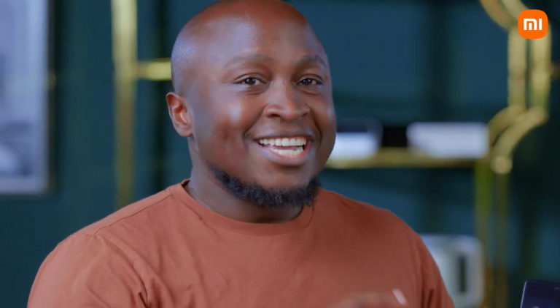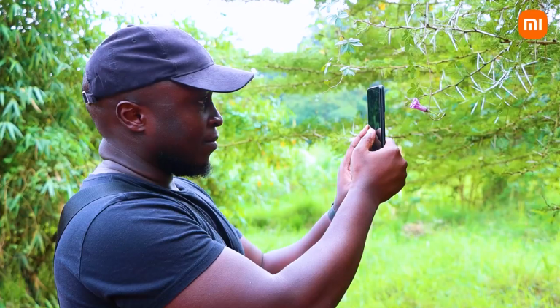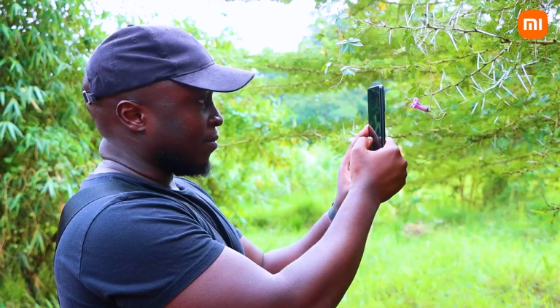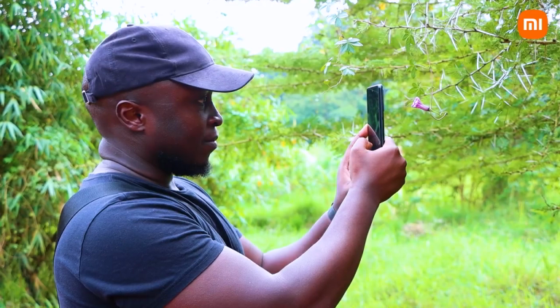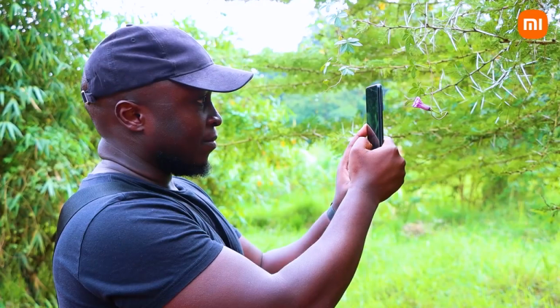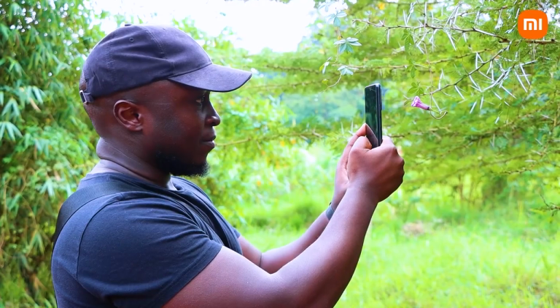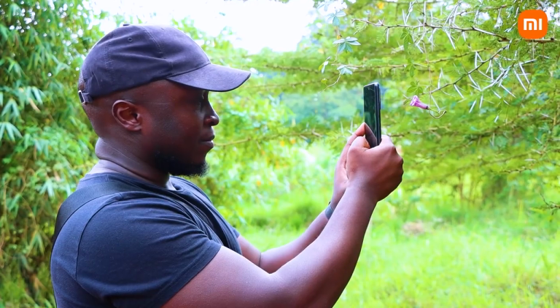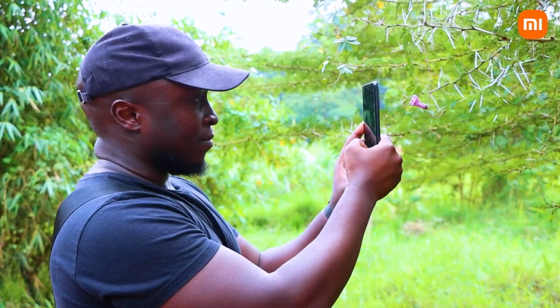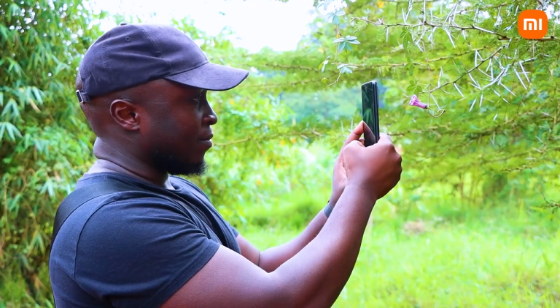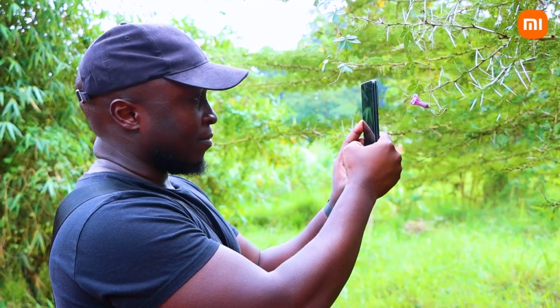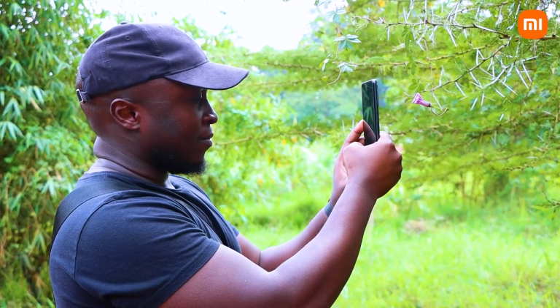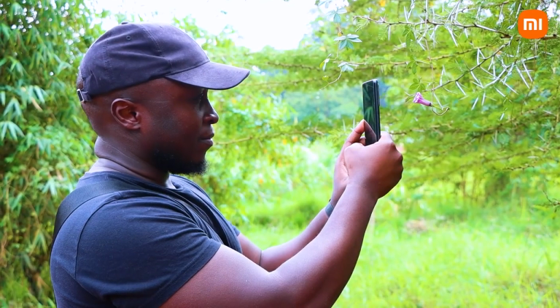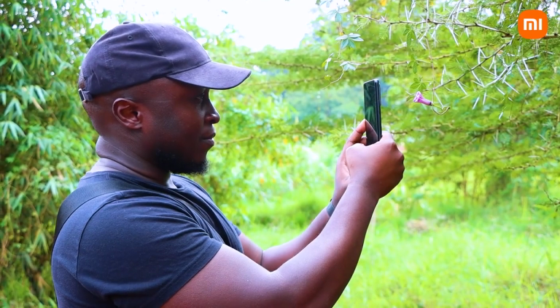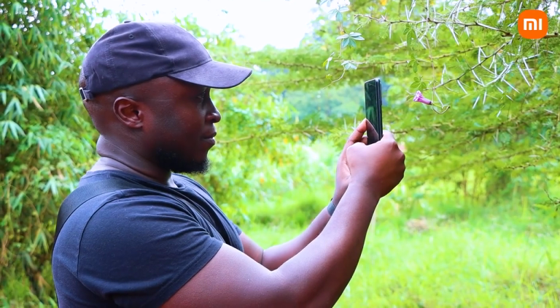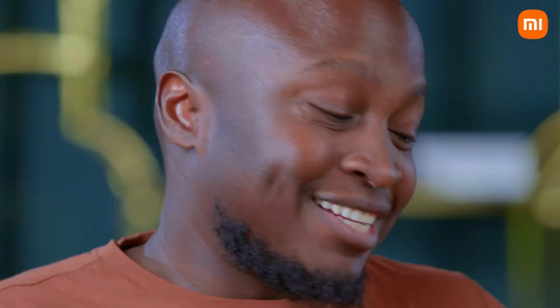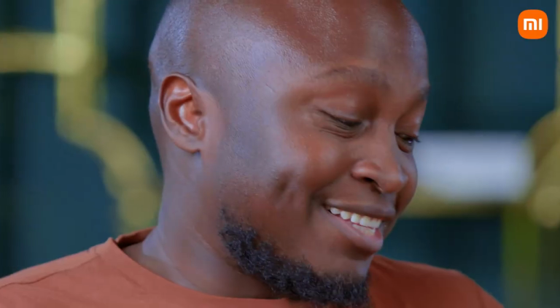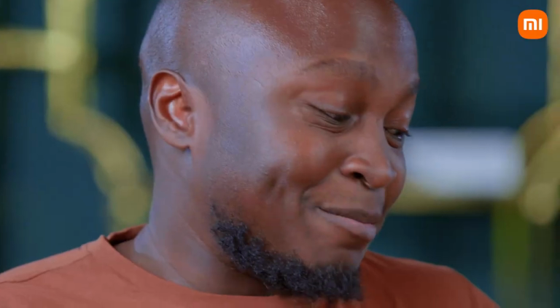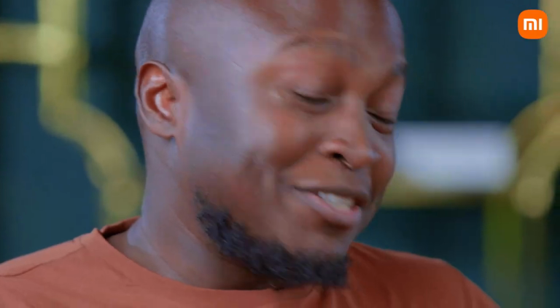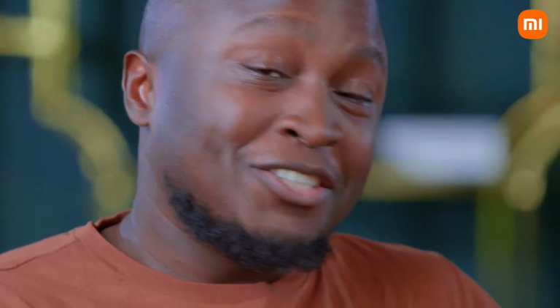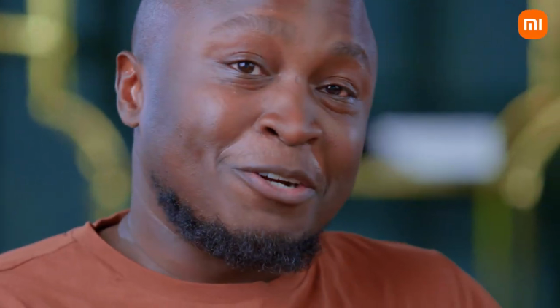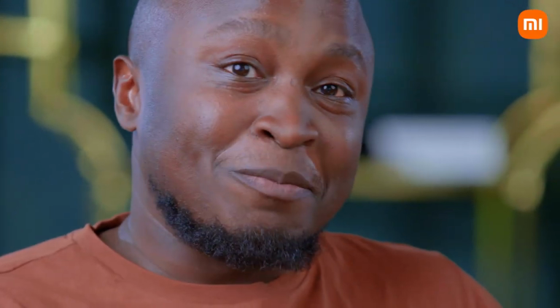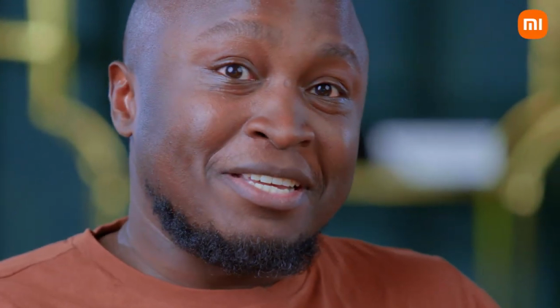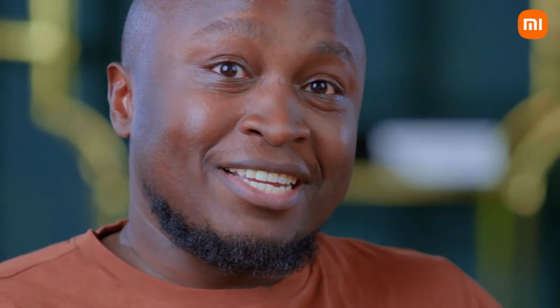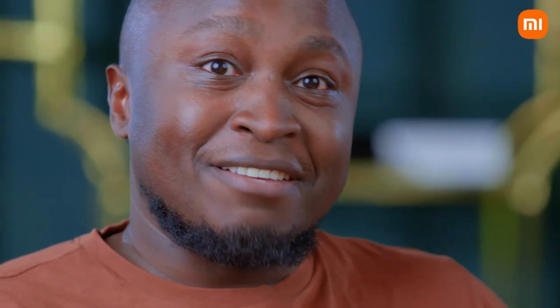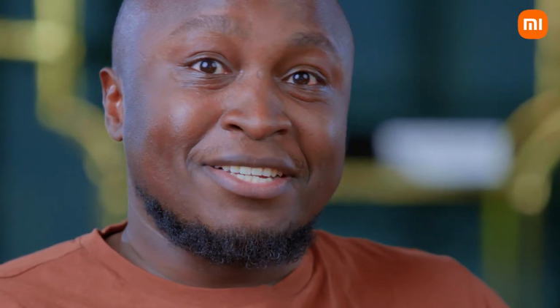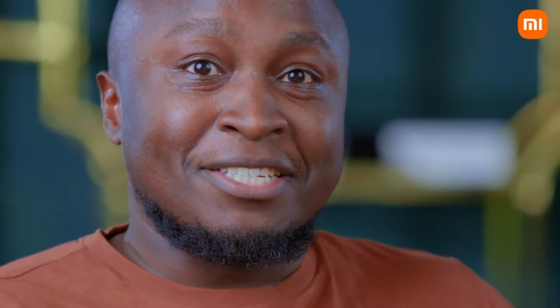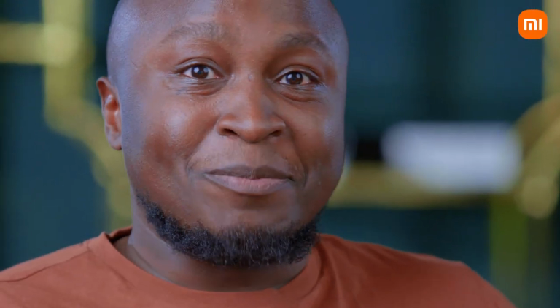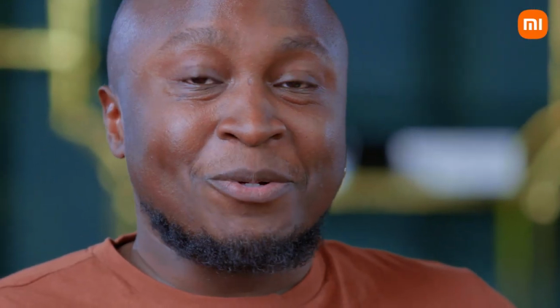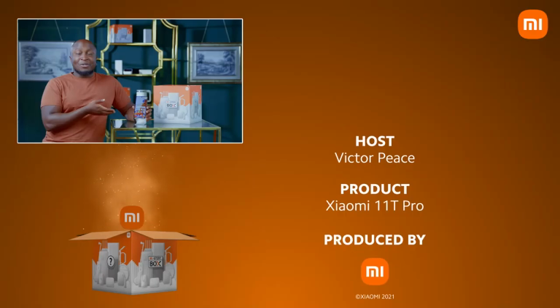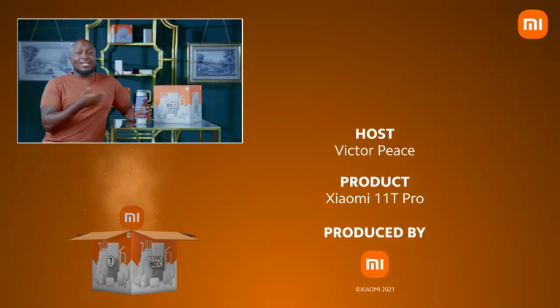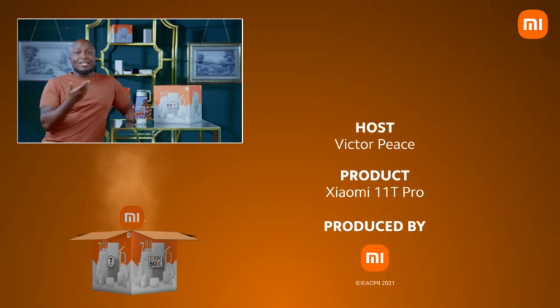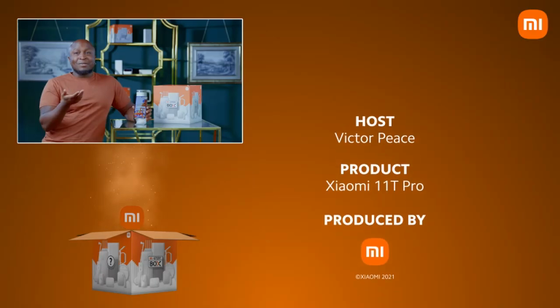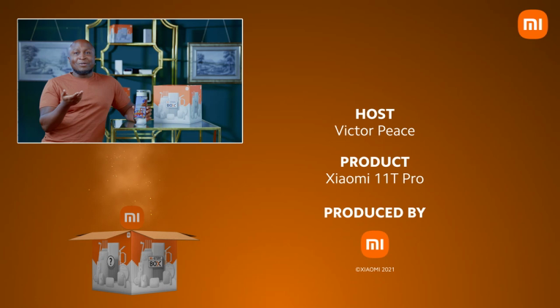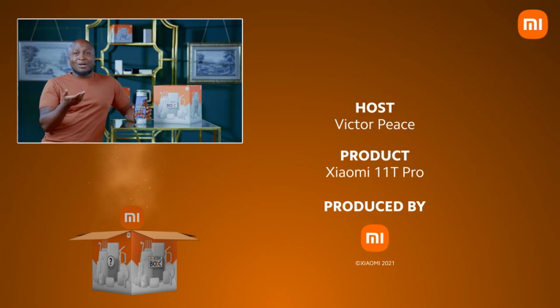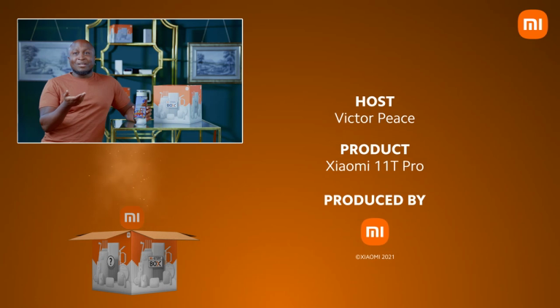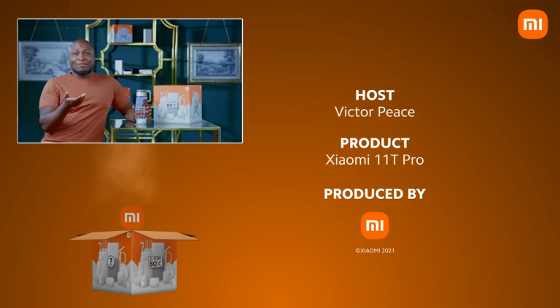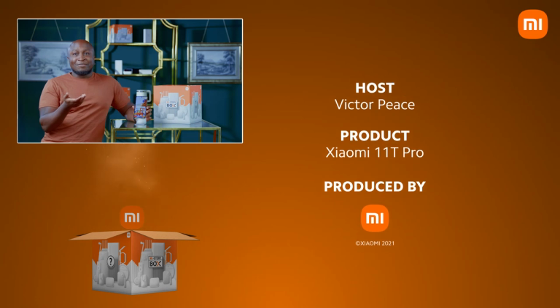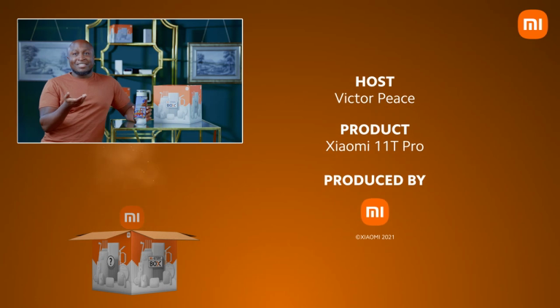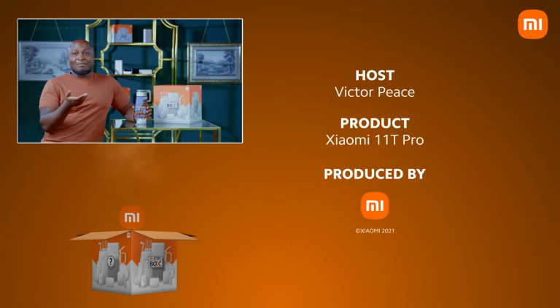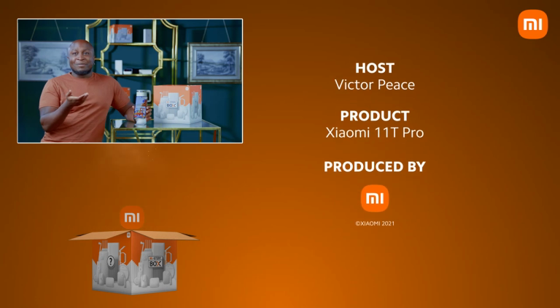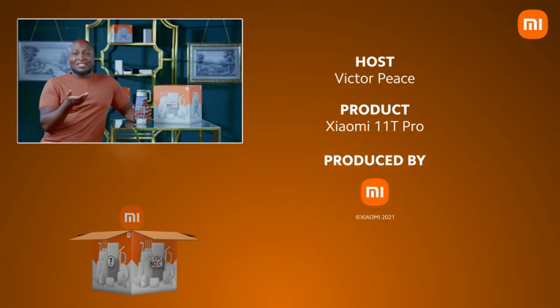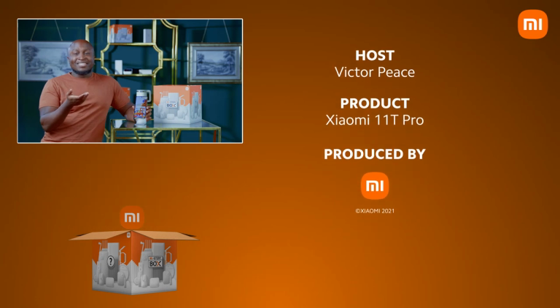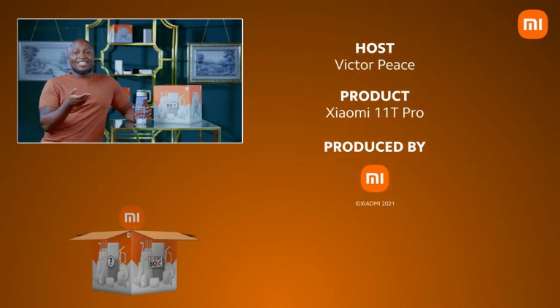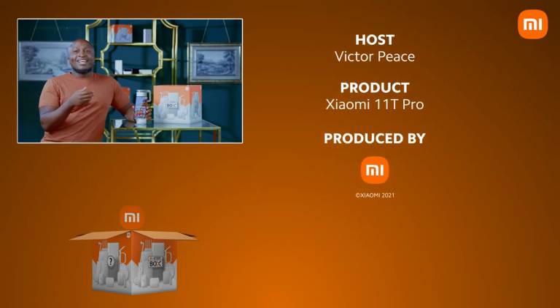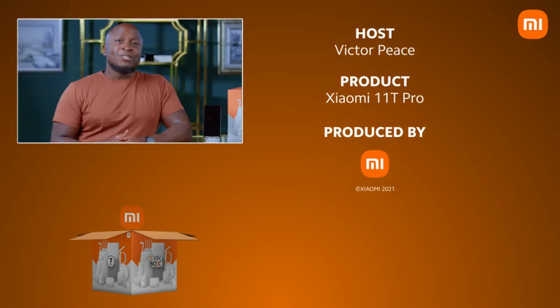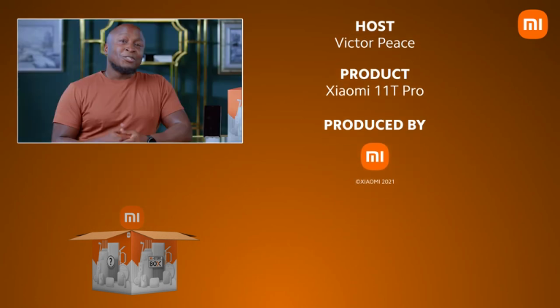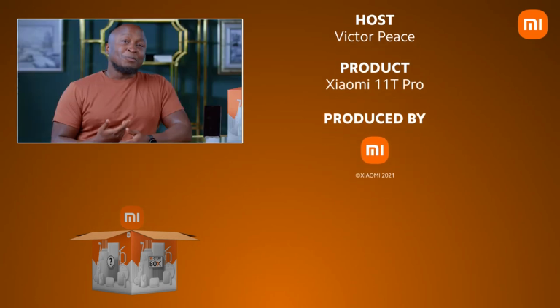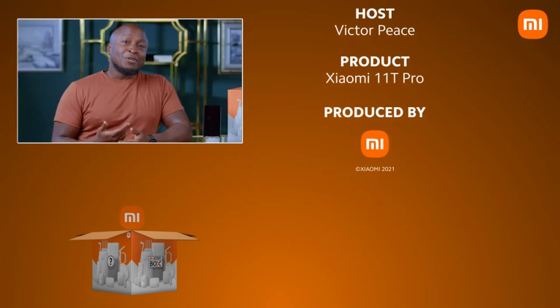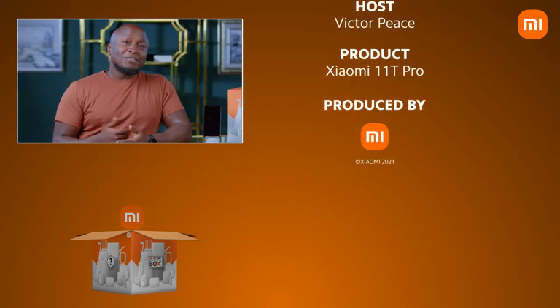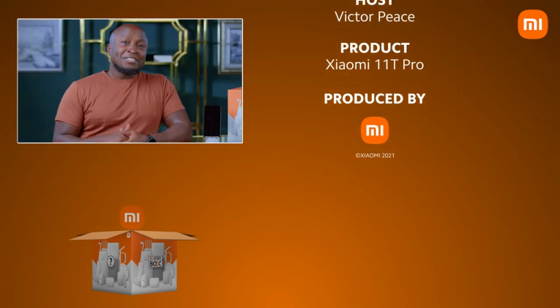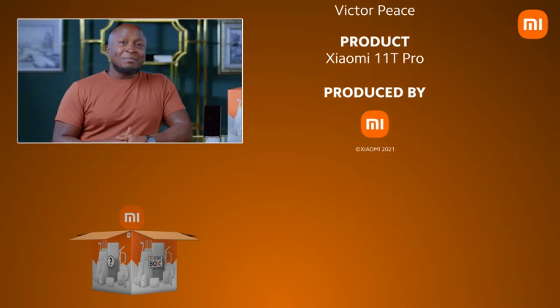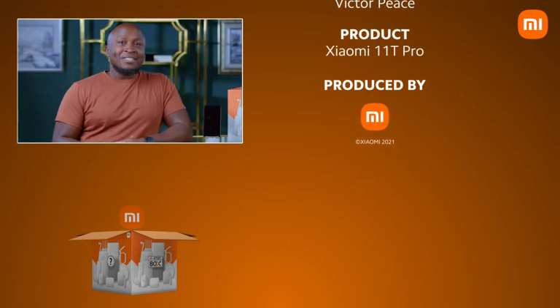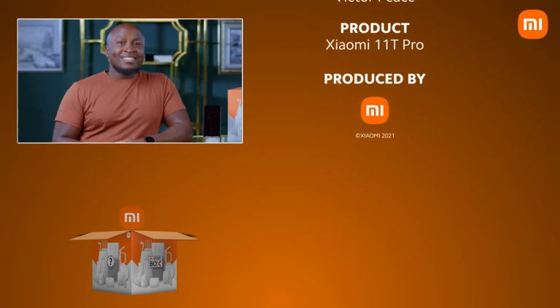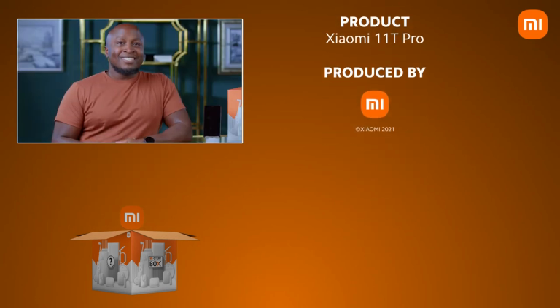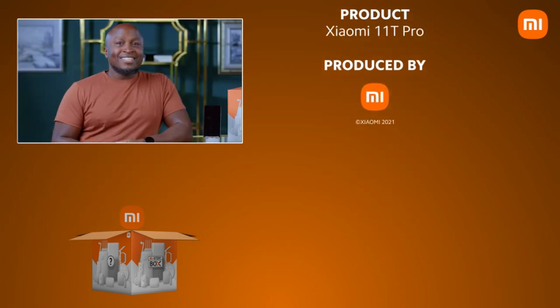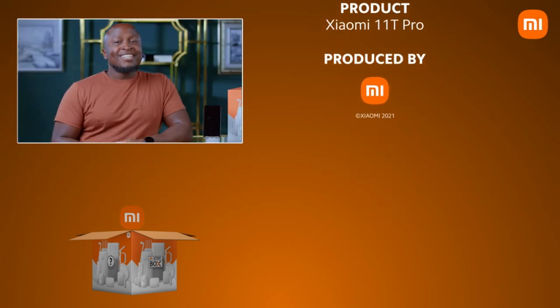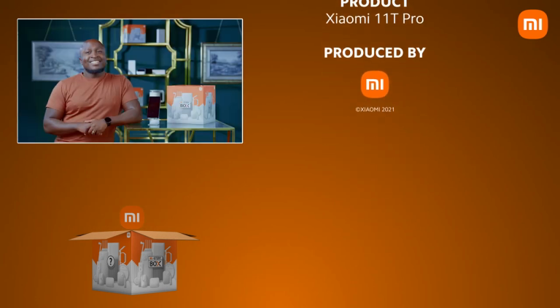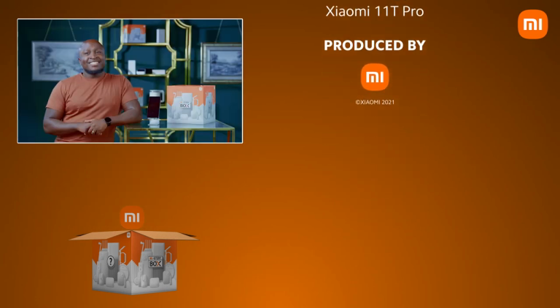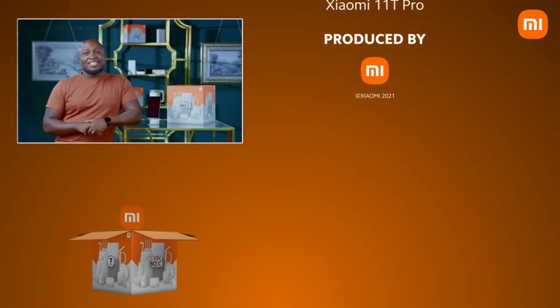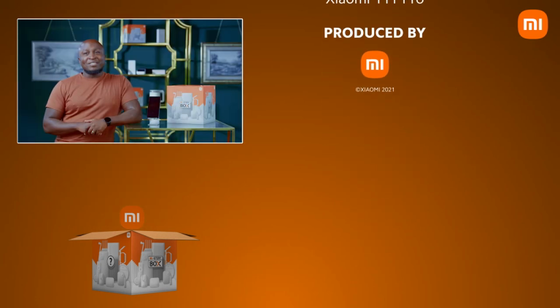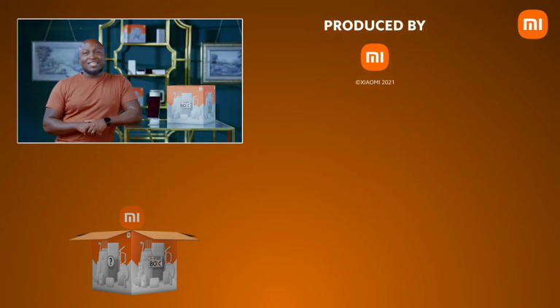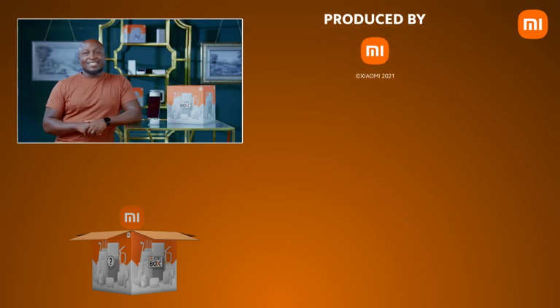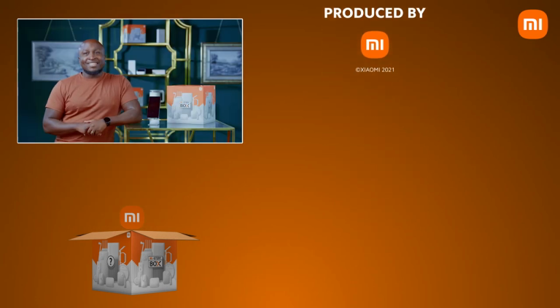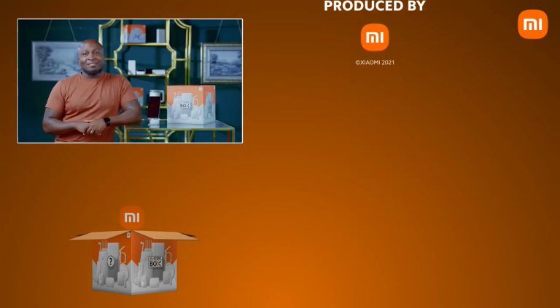So just go out there and get the Xiaomi 11T Pro and let me know how you feel about it. It's your boy Victor Peace — see you next time.